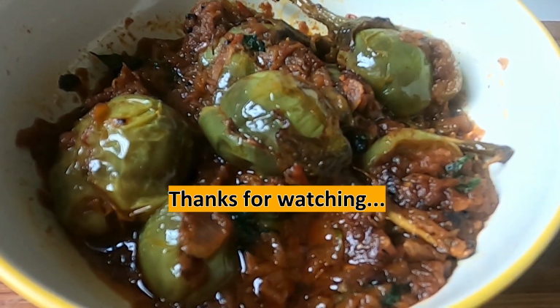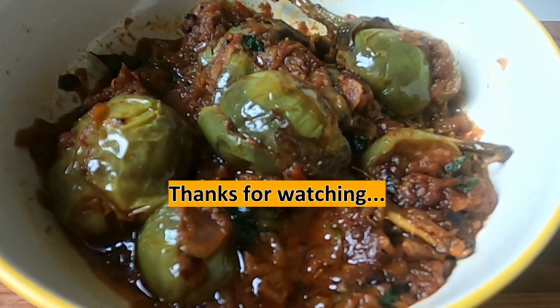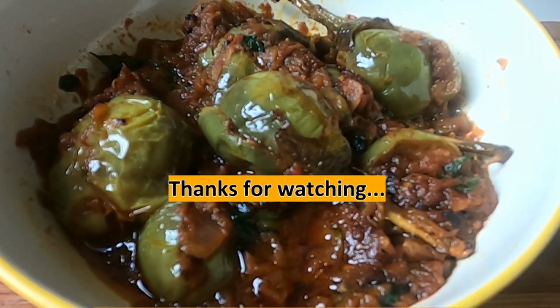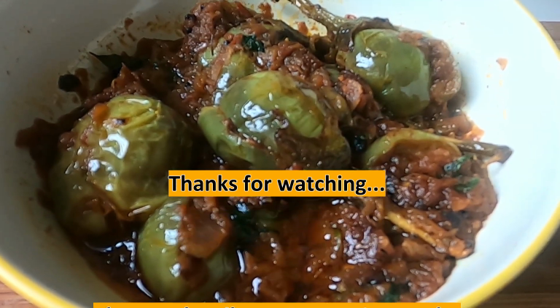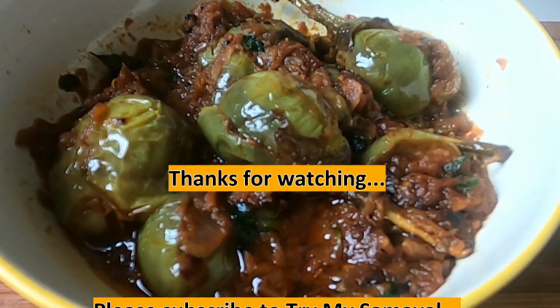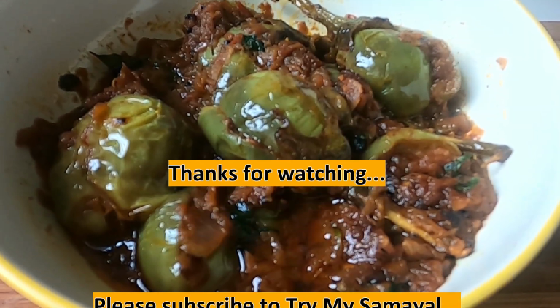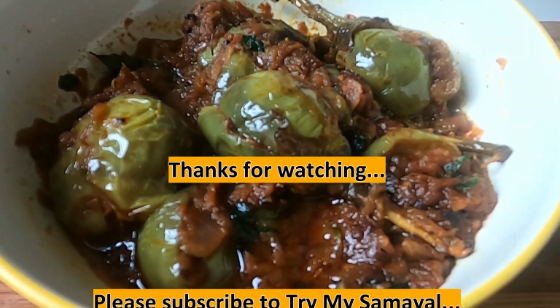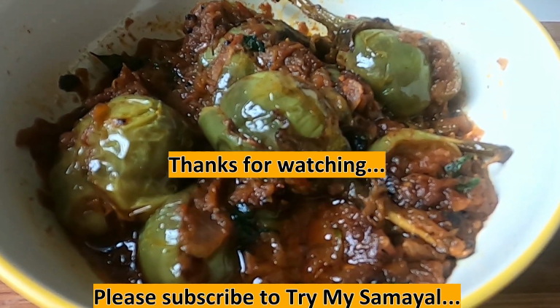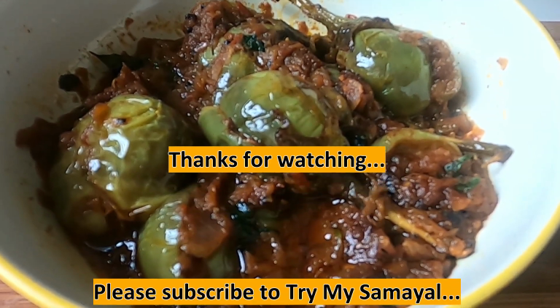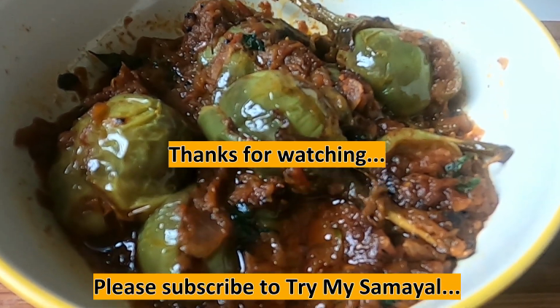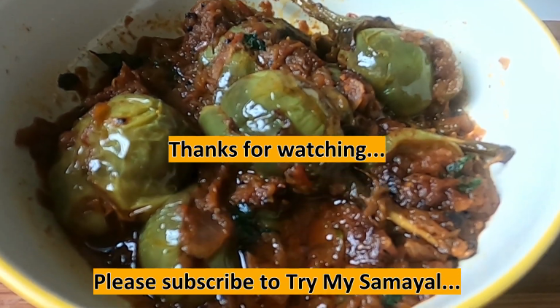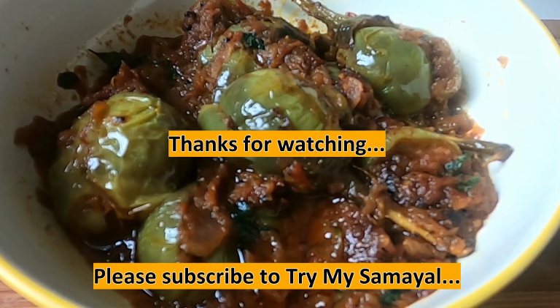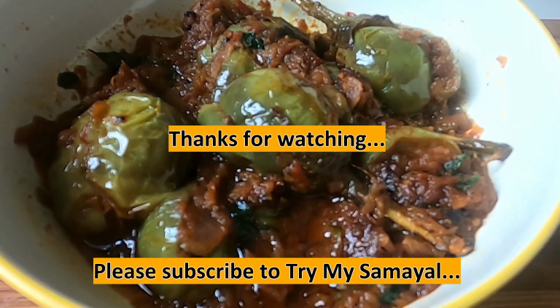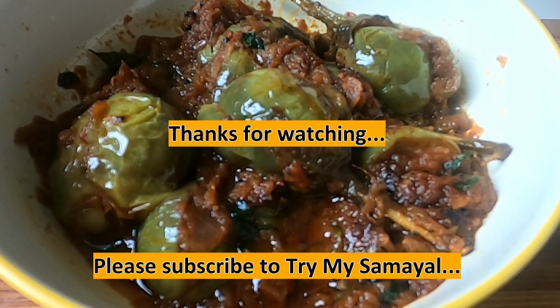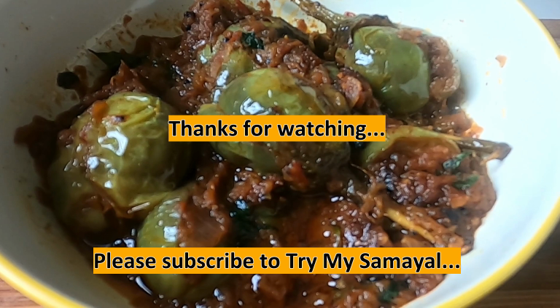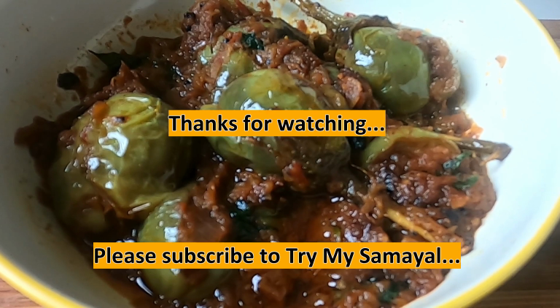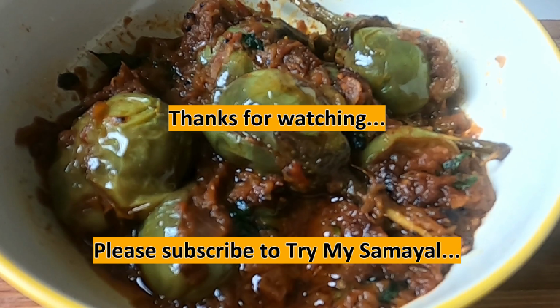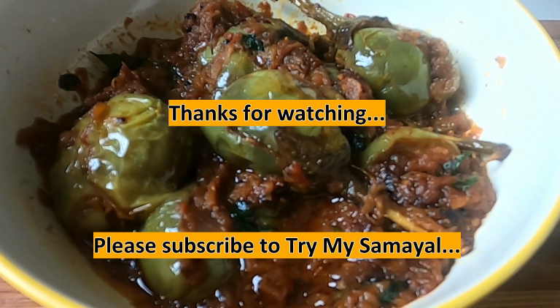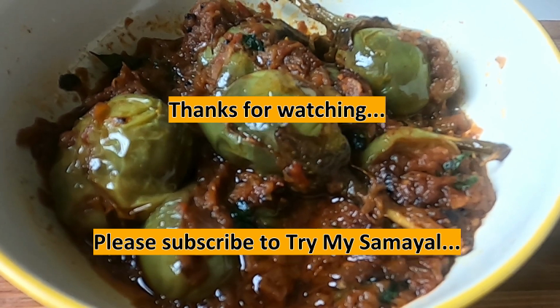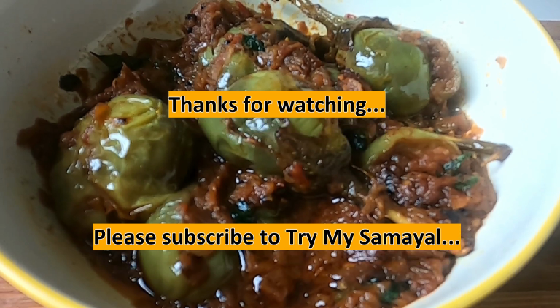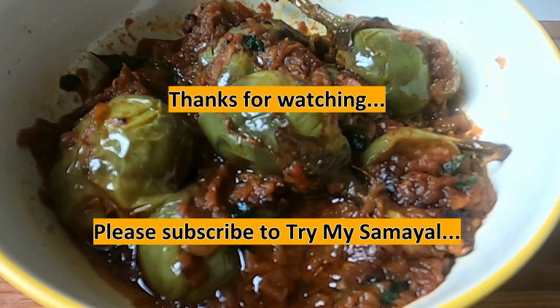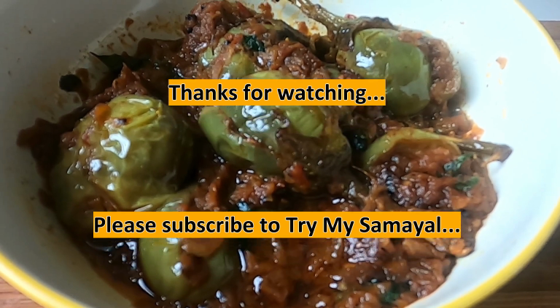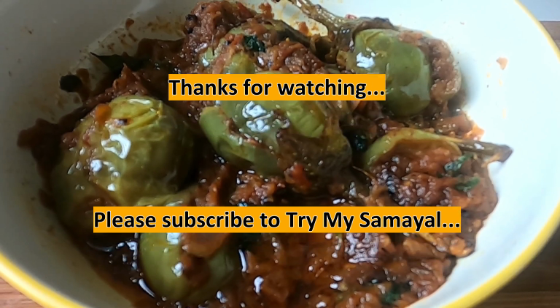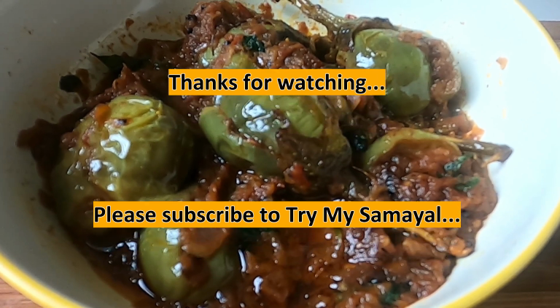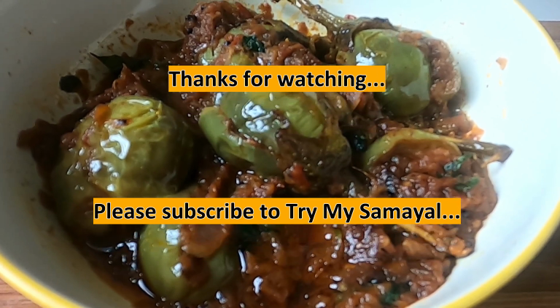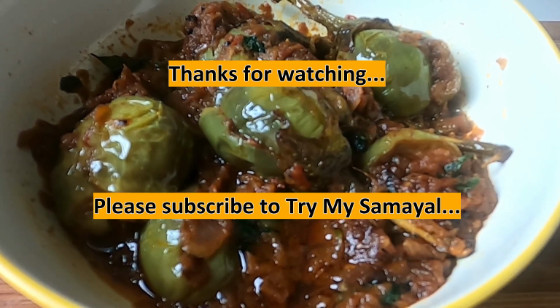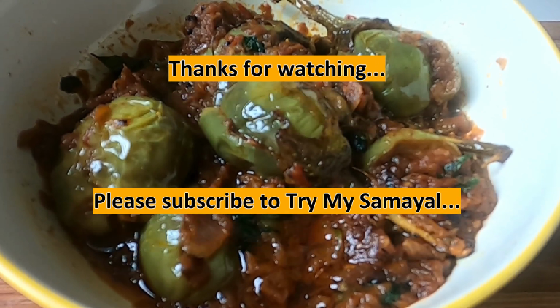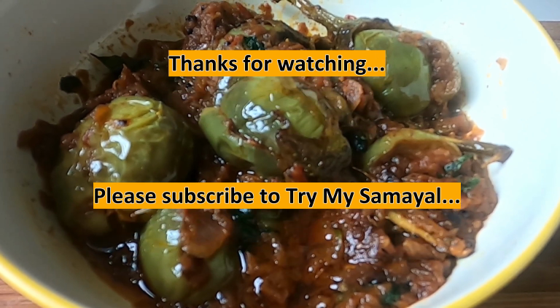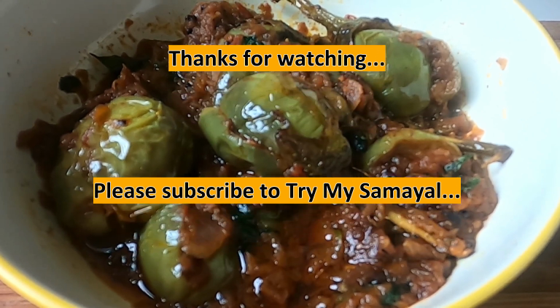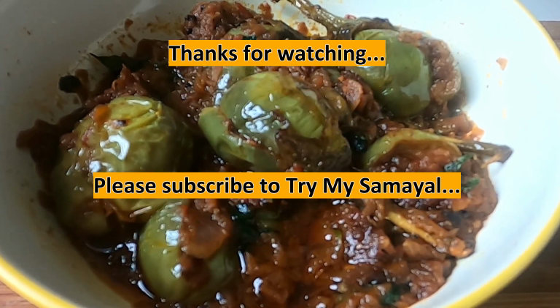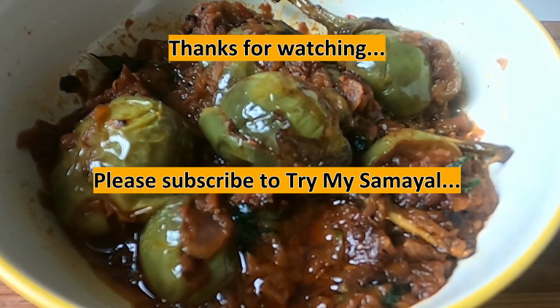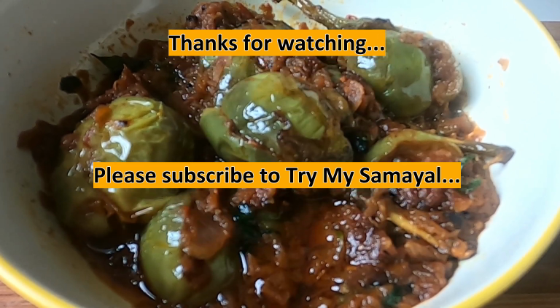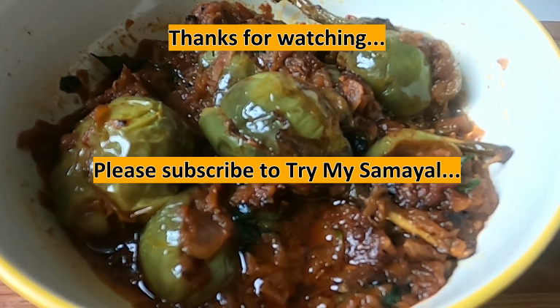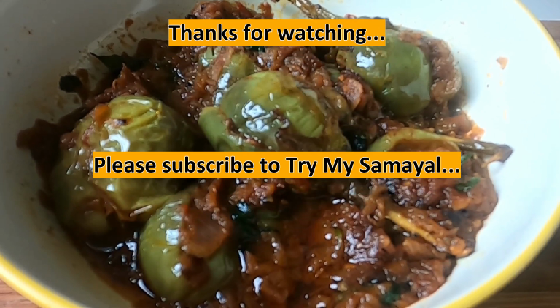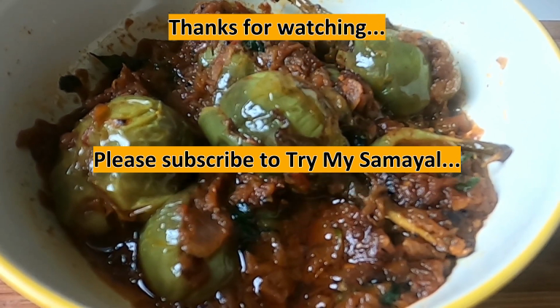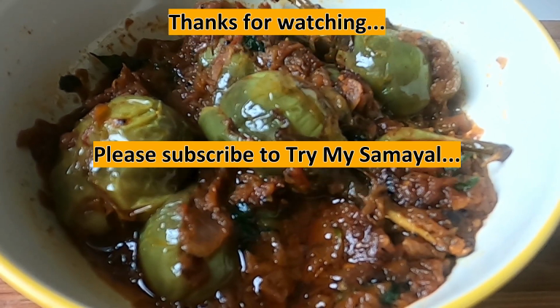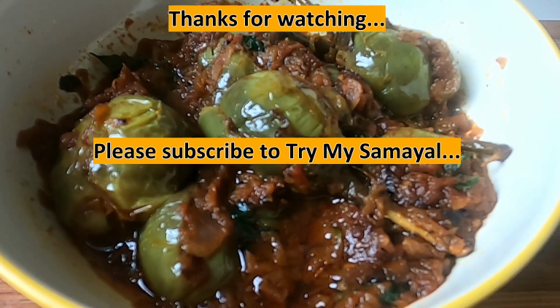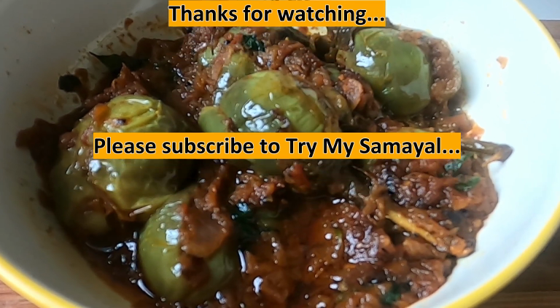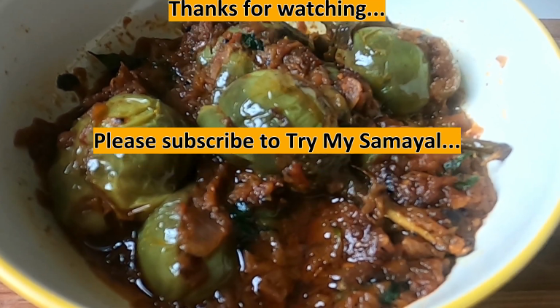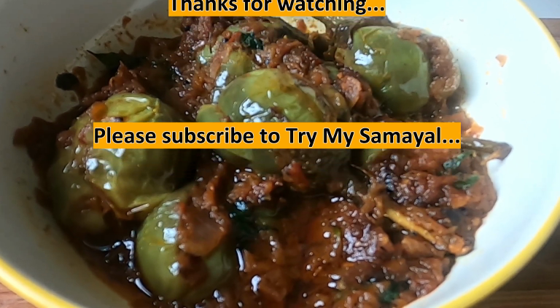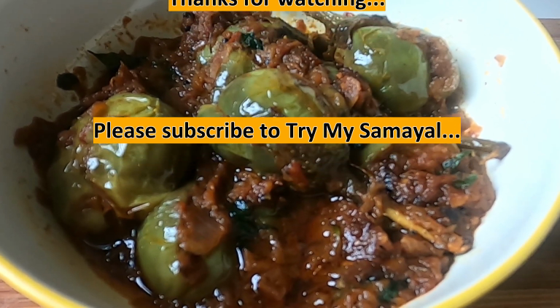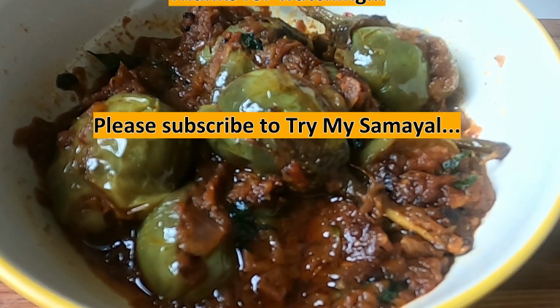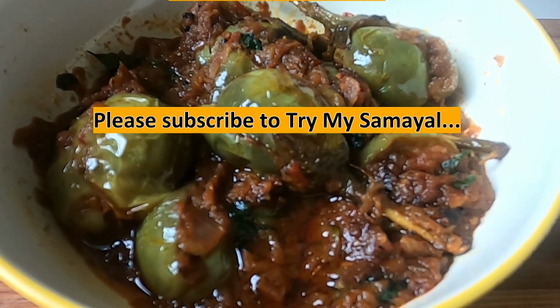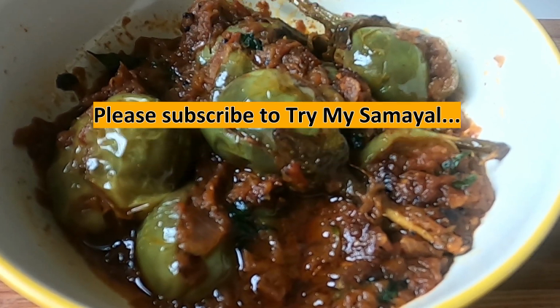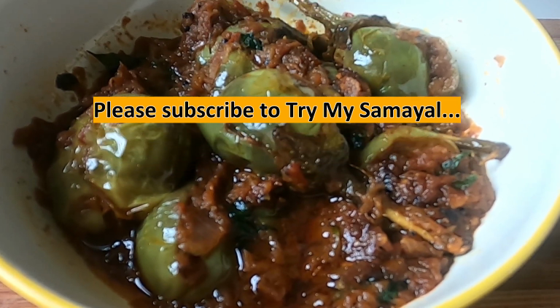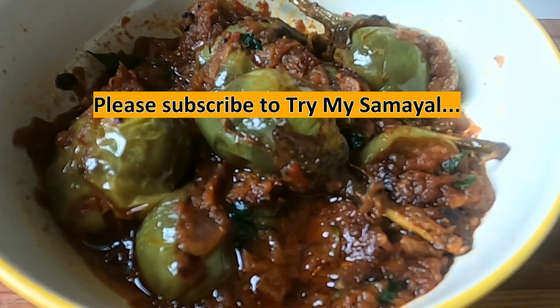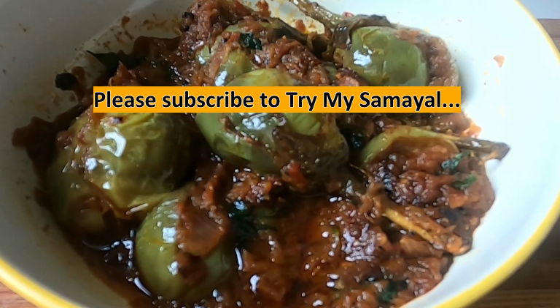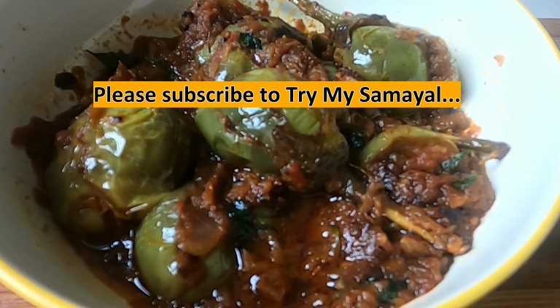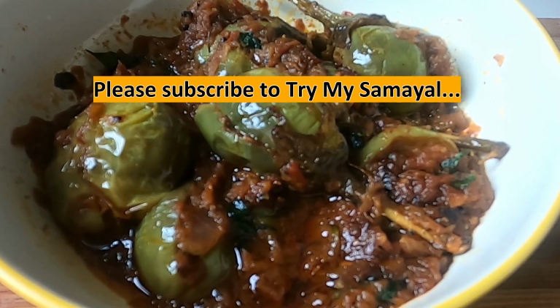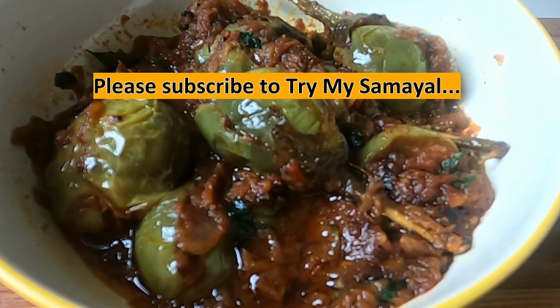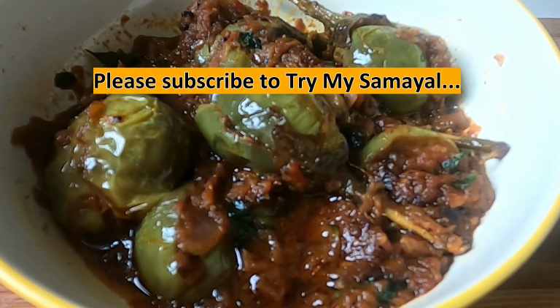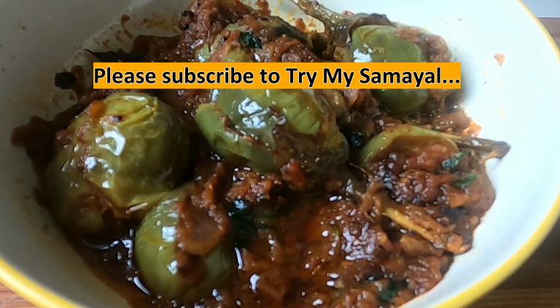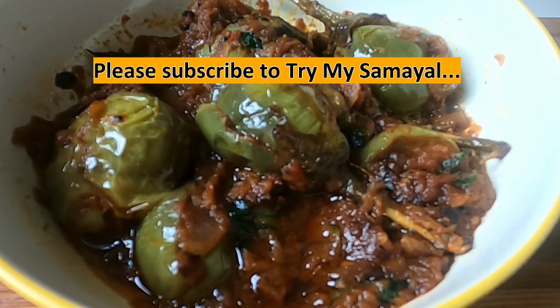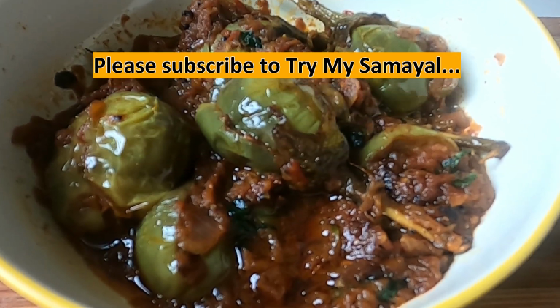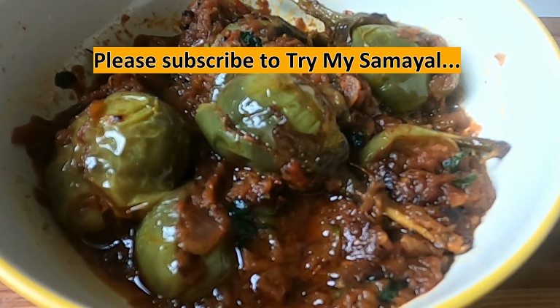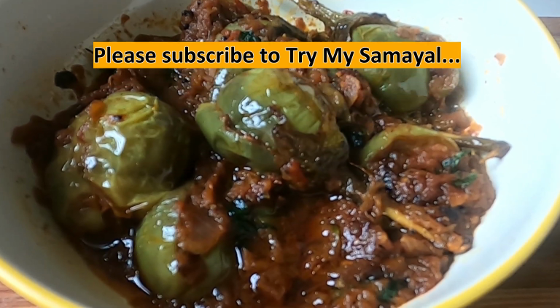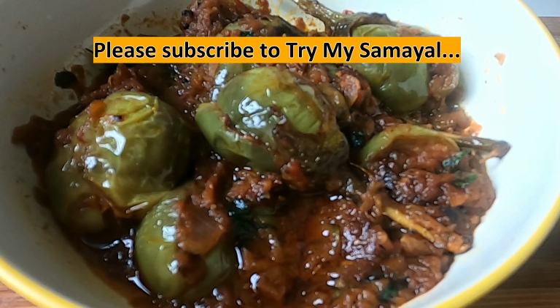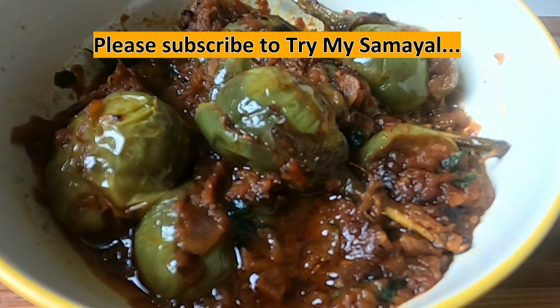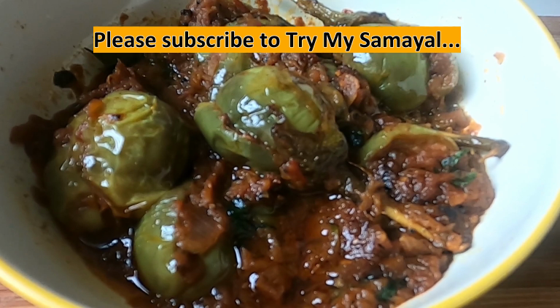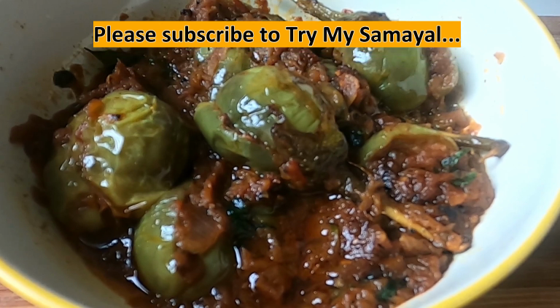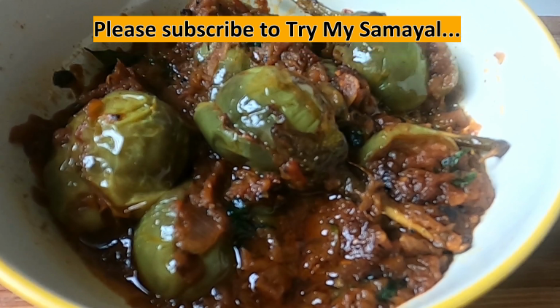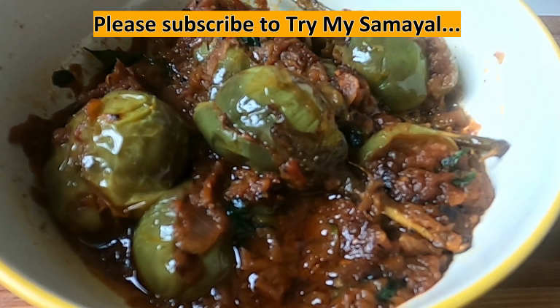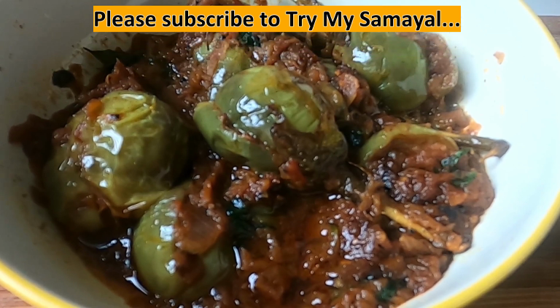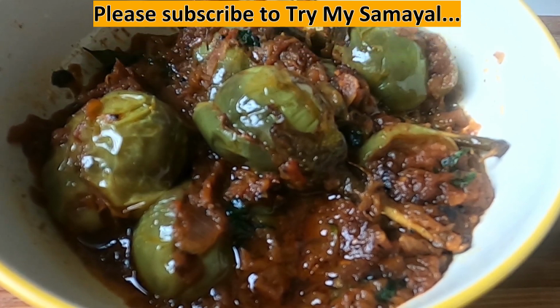Please like, share and subscribe to our channel. Click the bell button. Thank you.